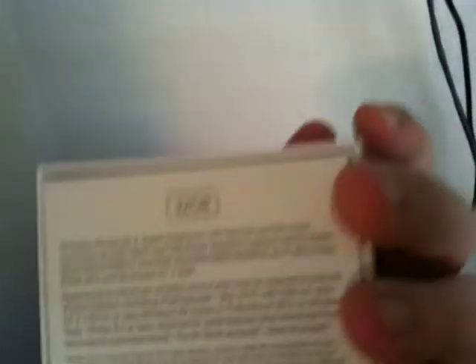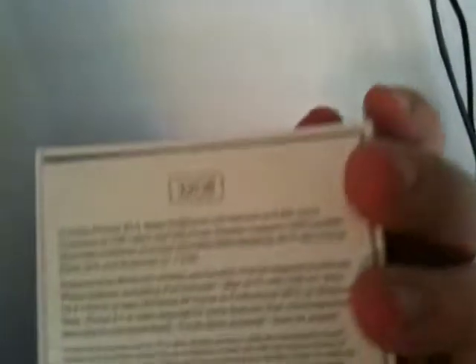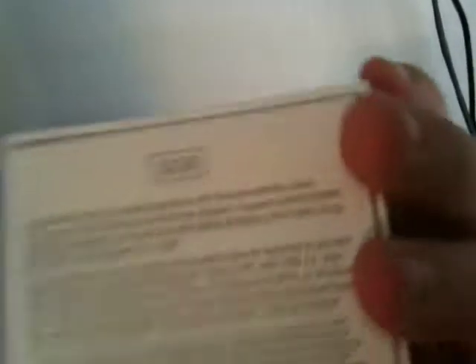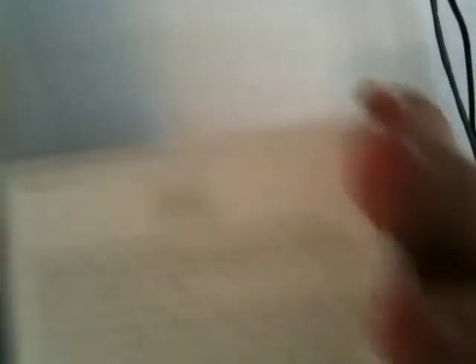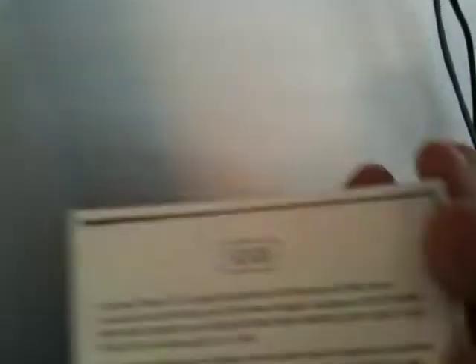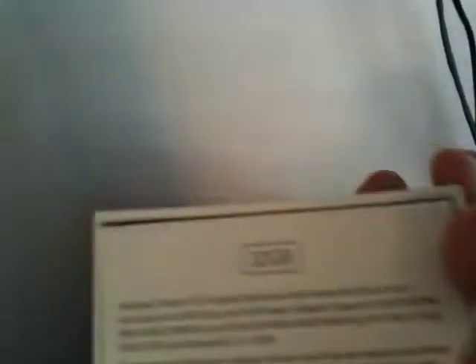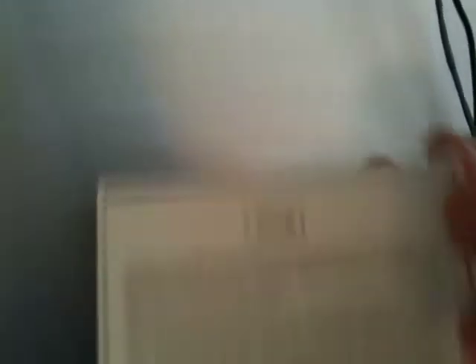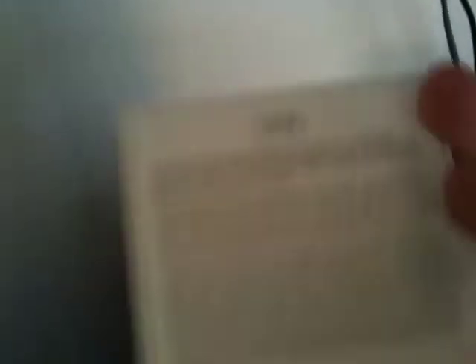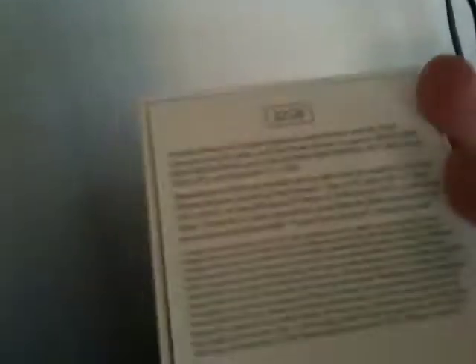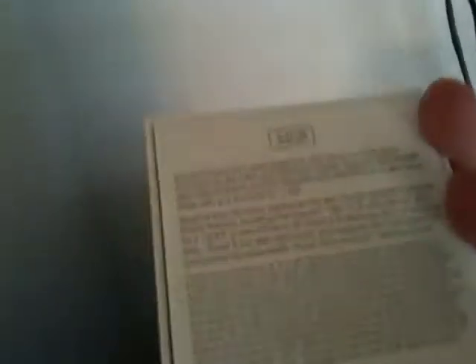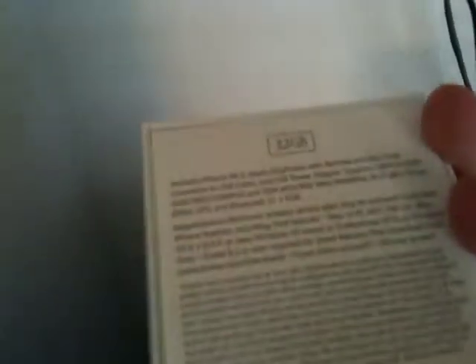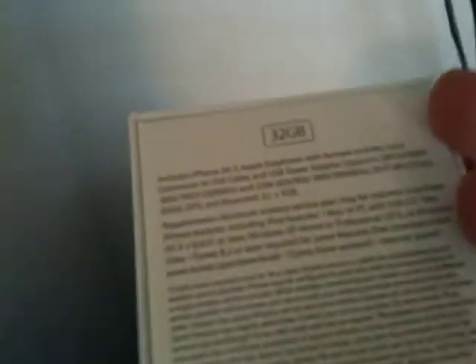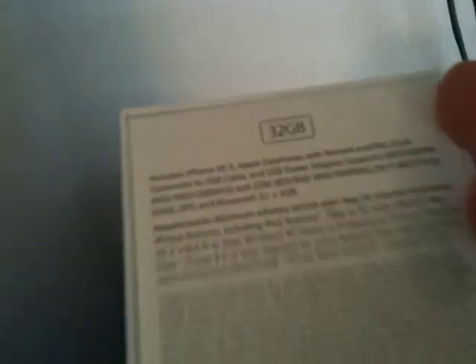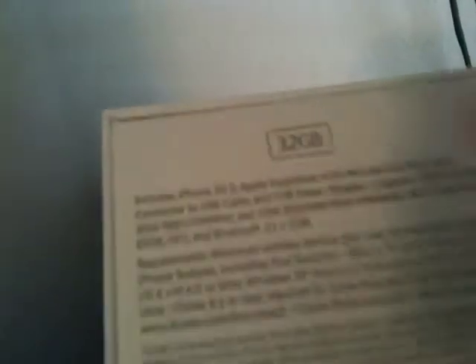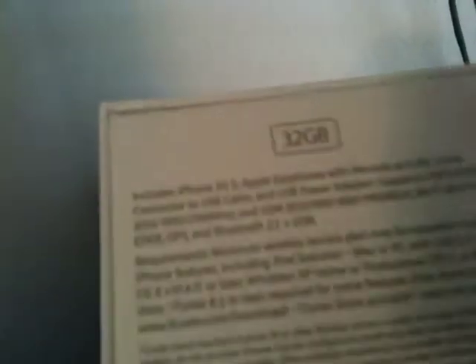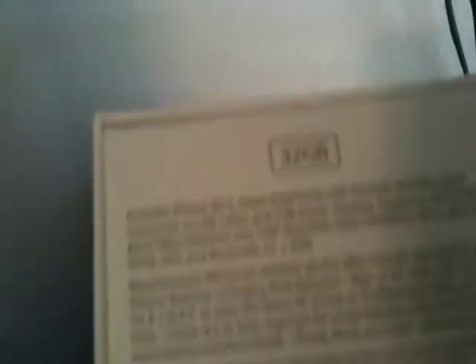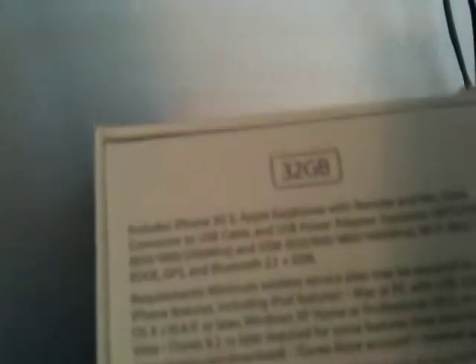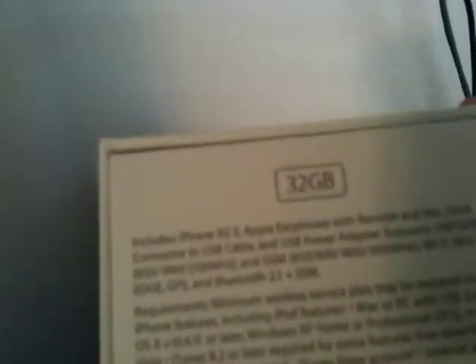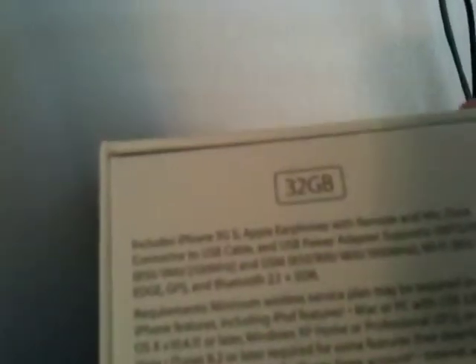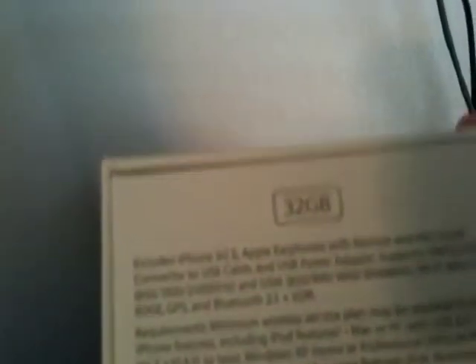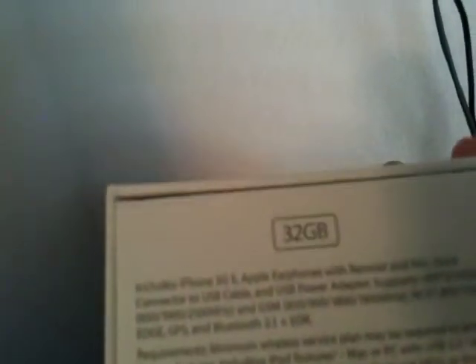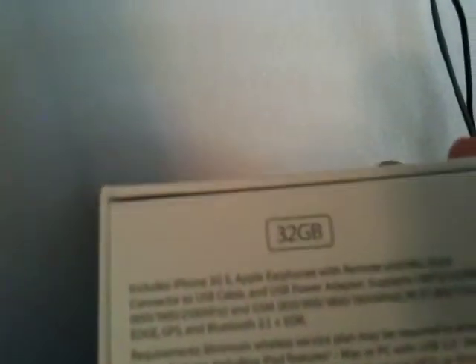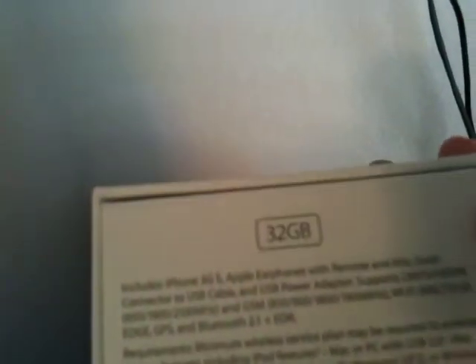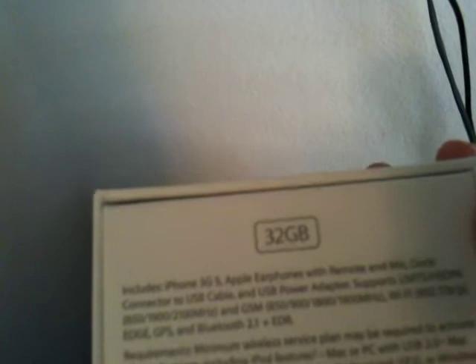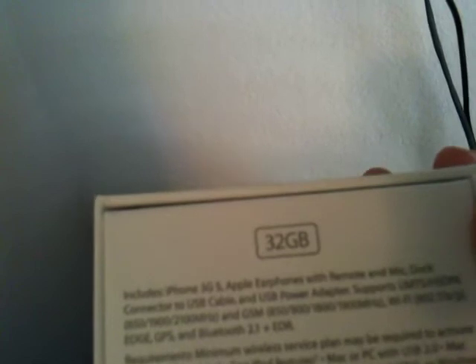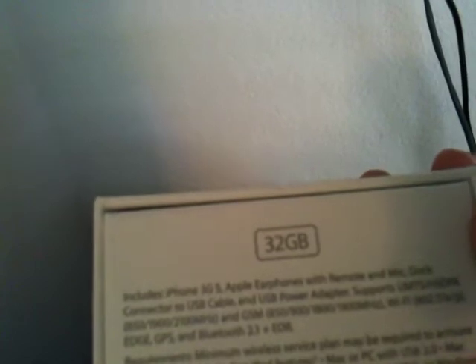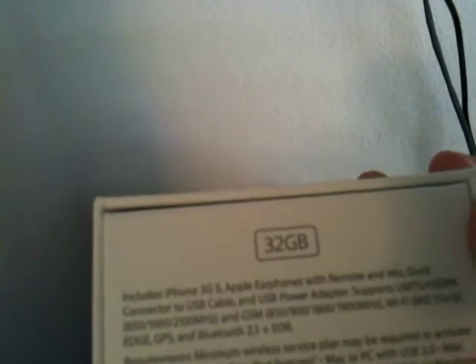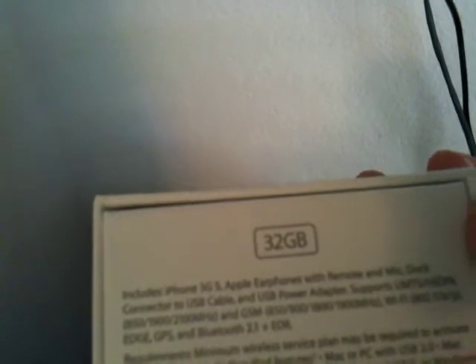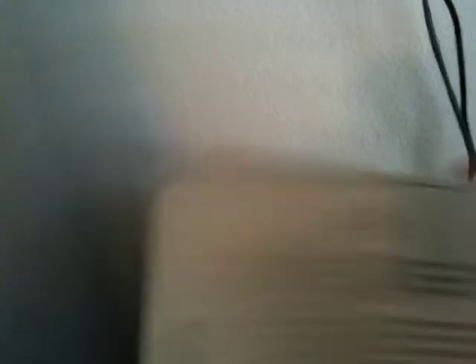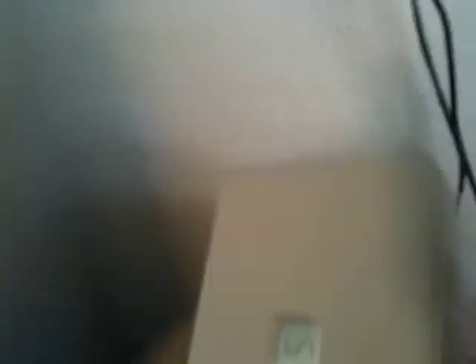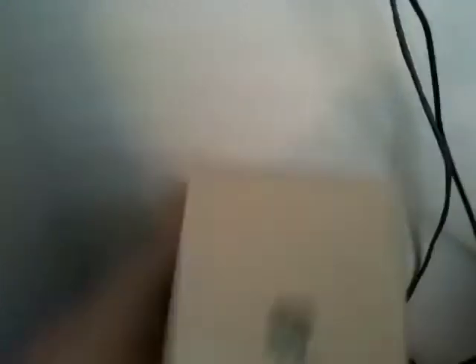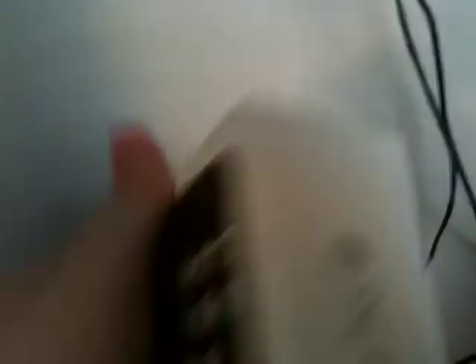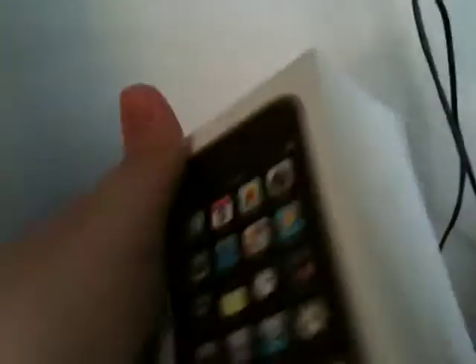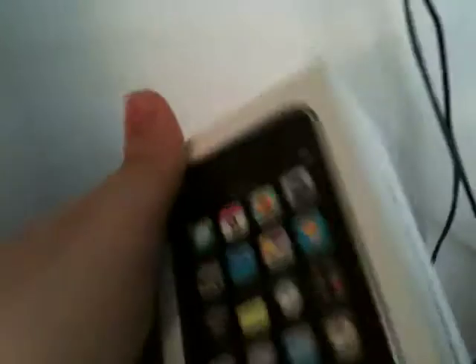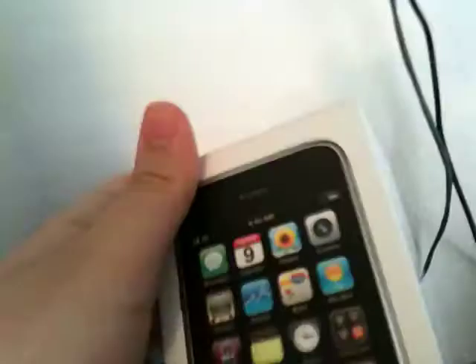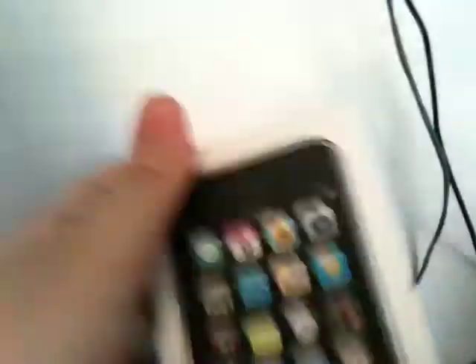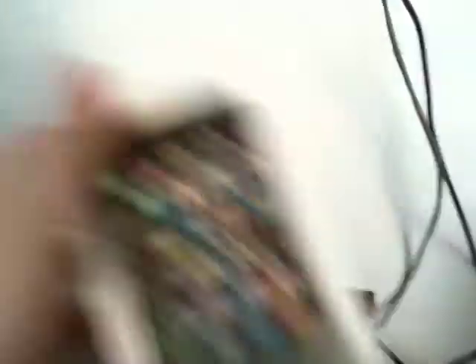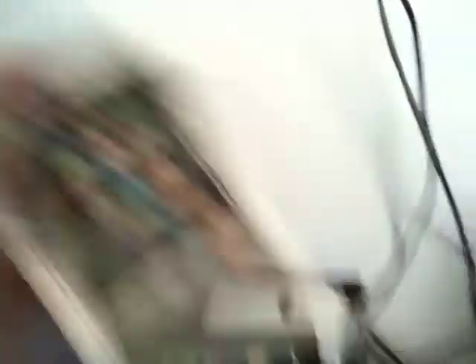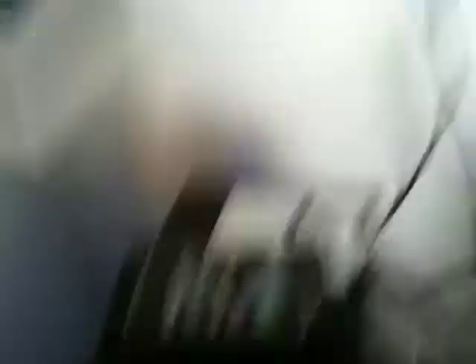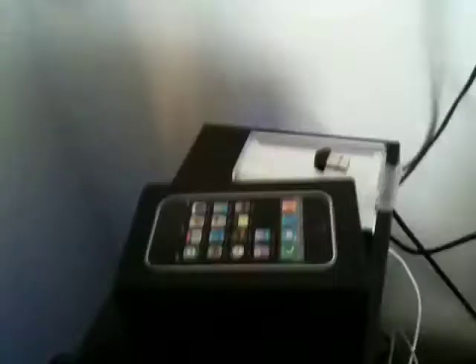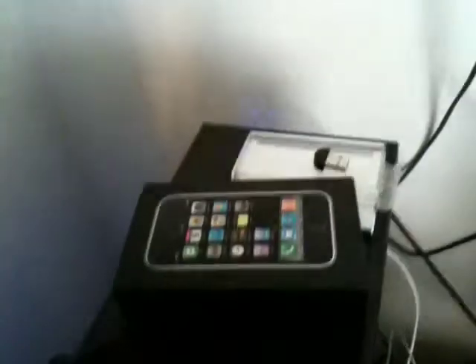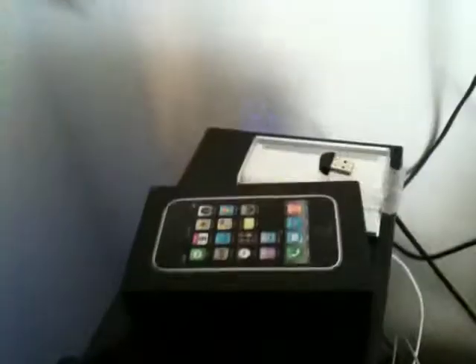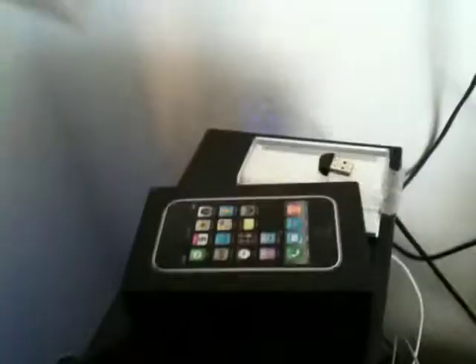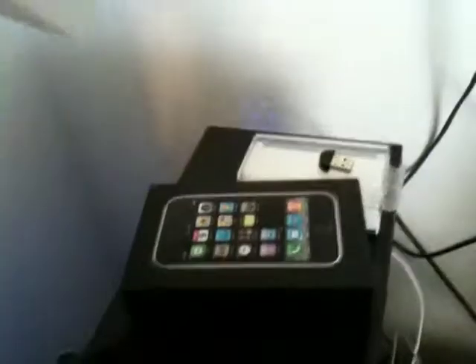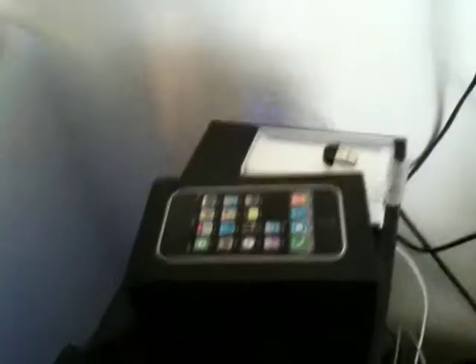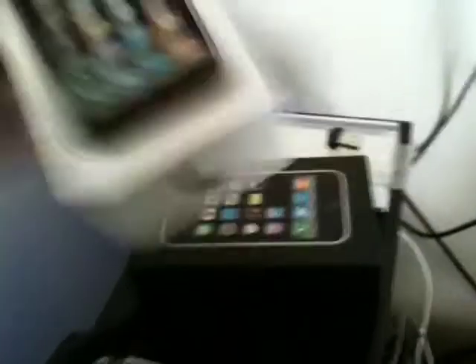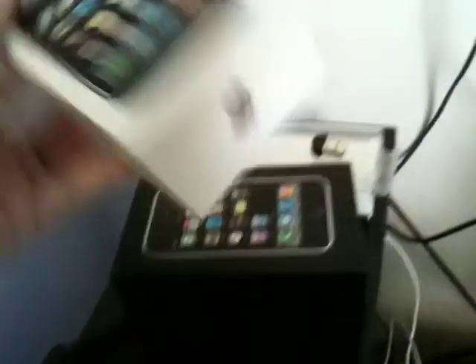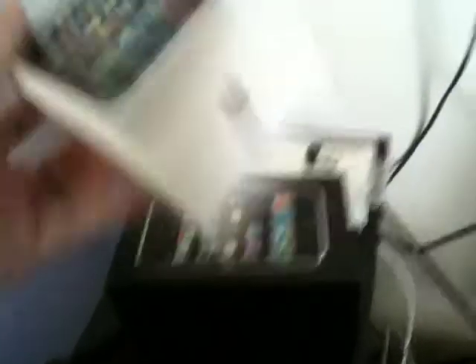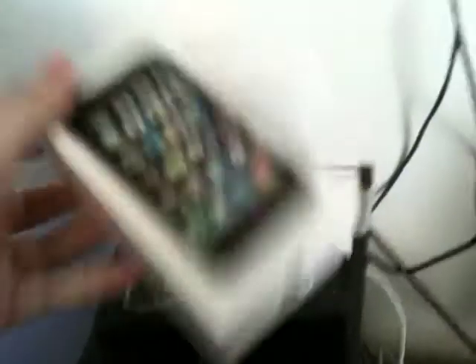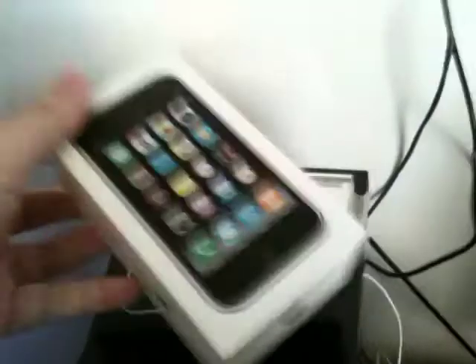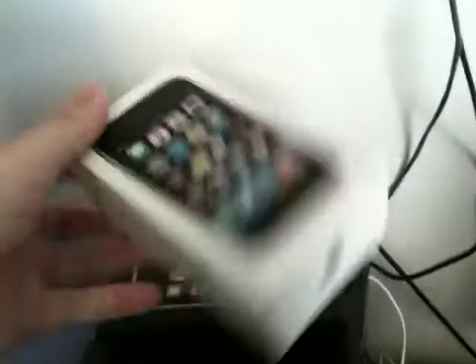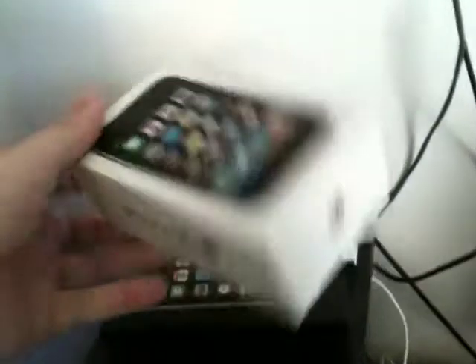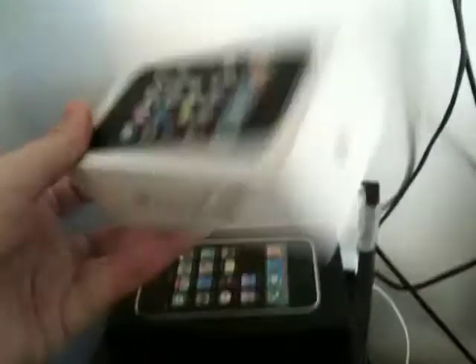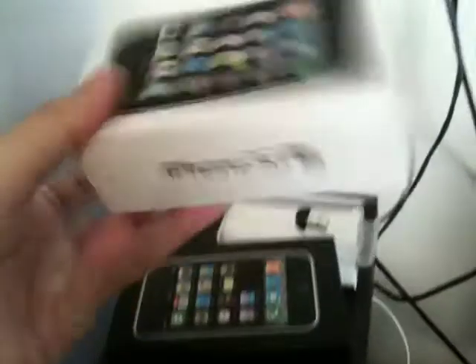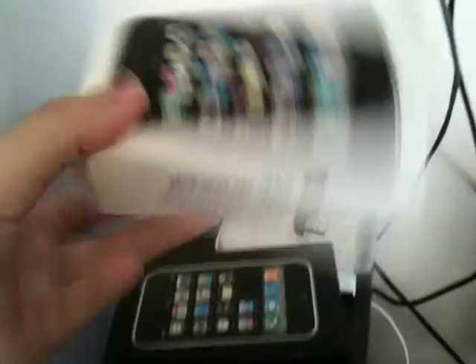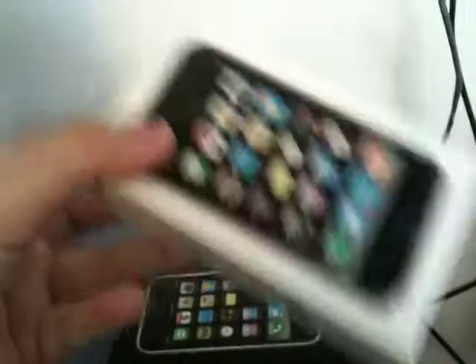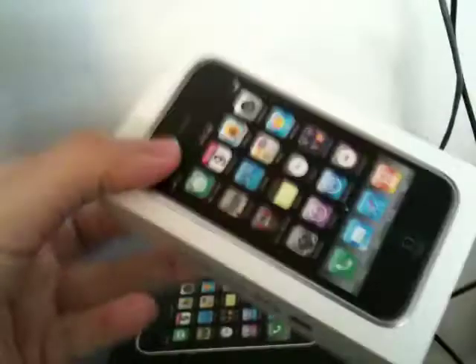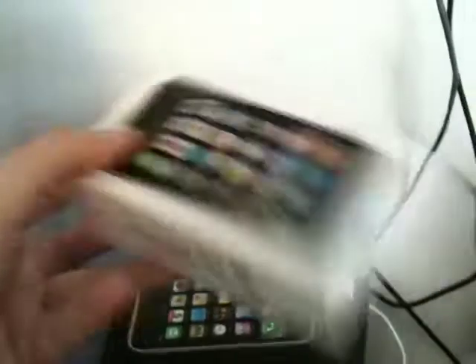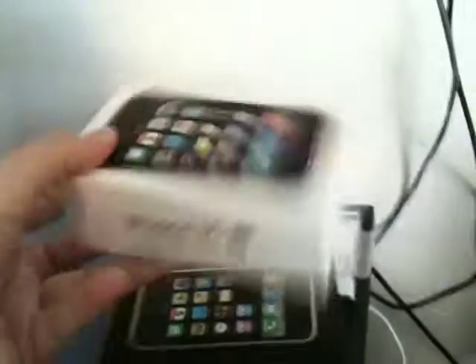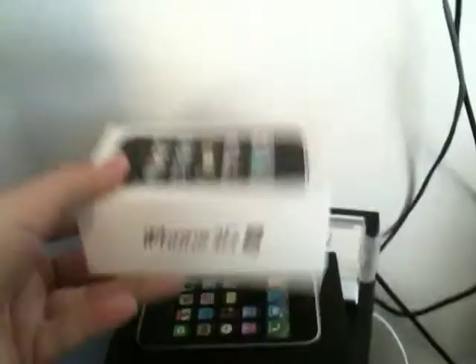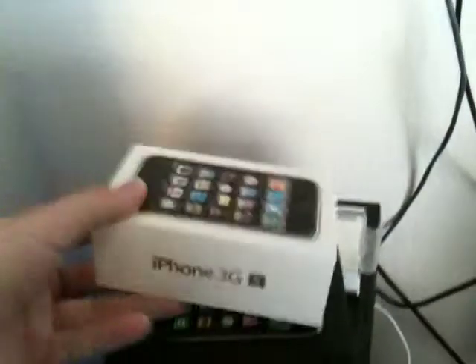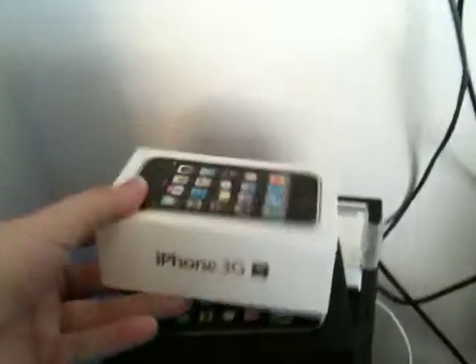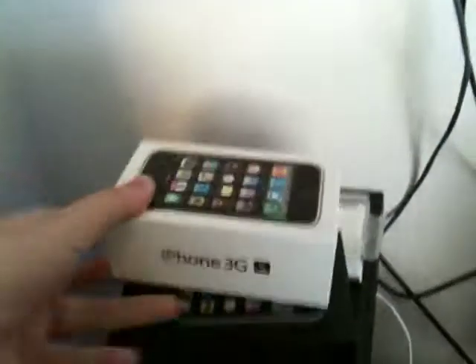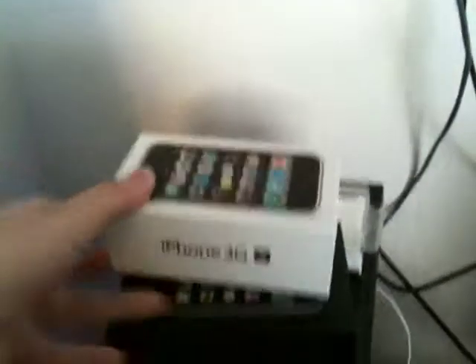So yeah, as you can see I got a 3GS version. My old iPhone box, my new iPhone box.